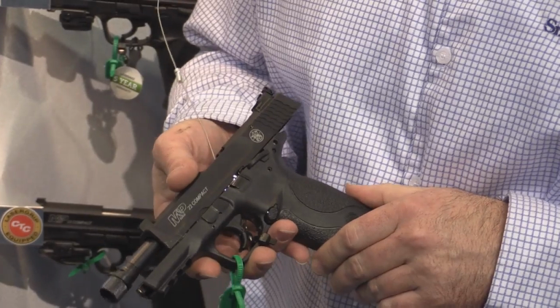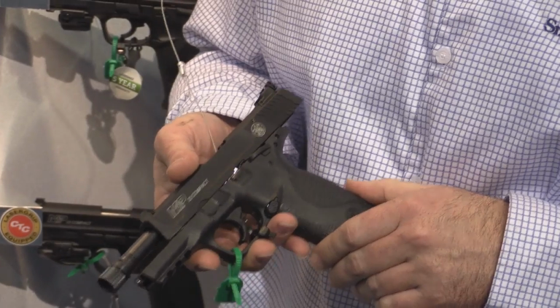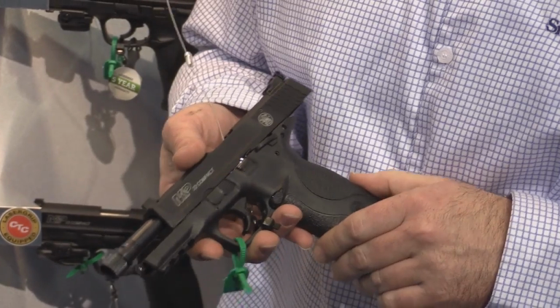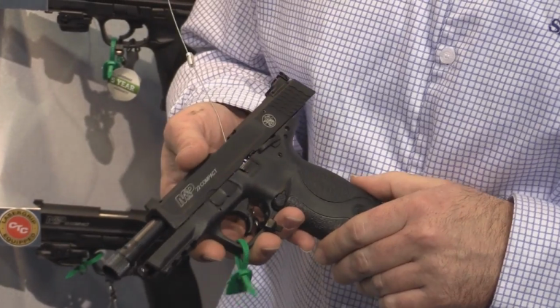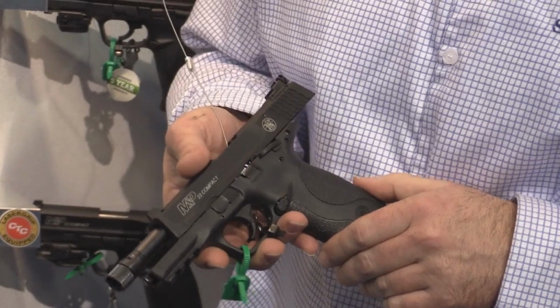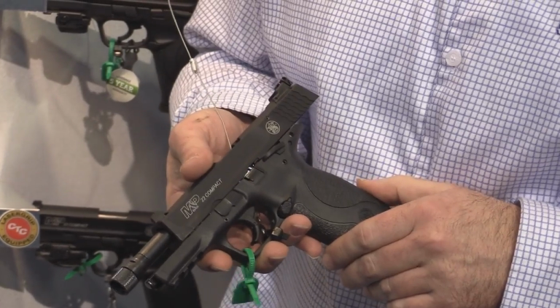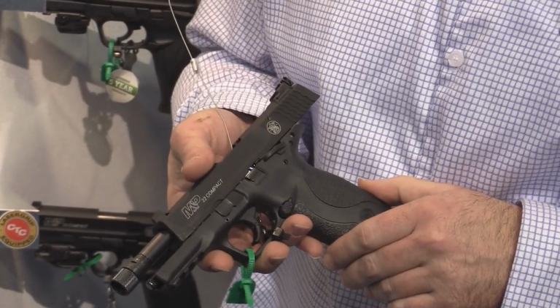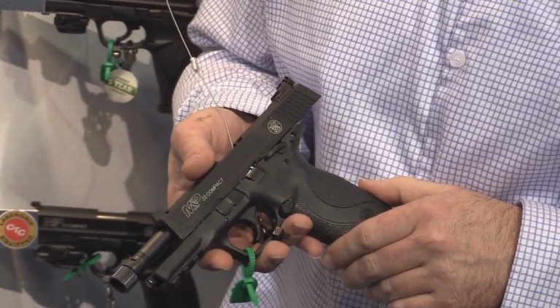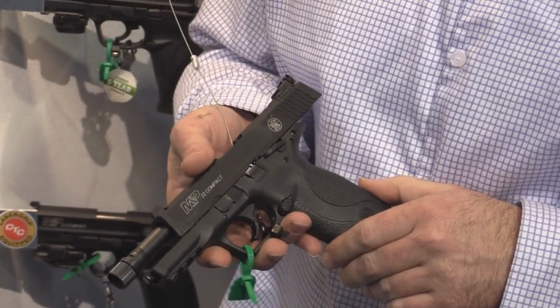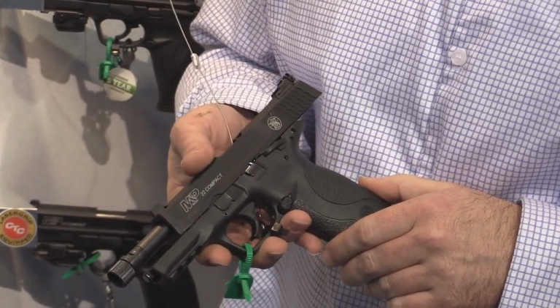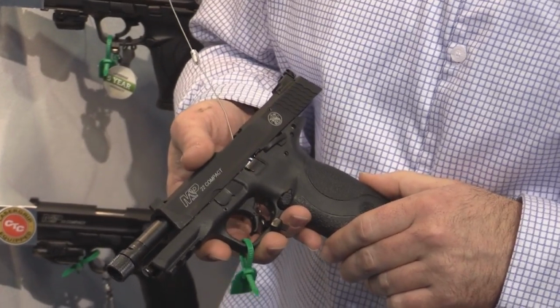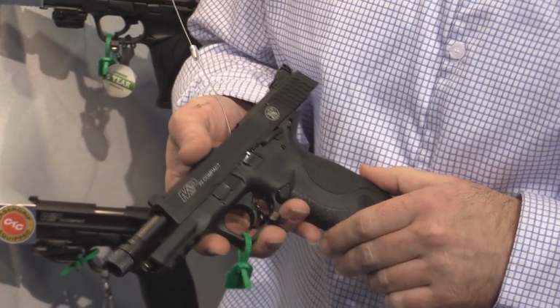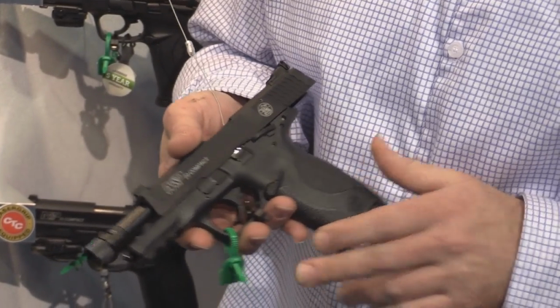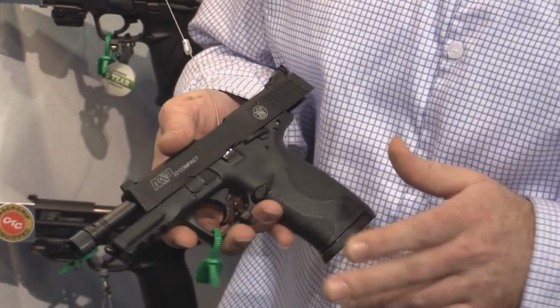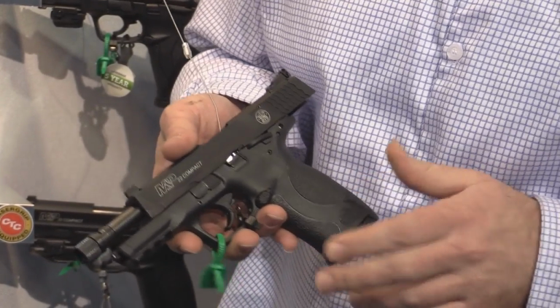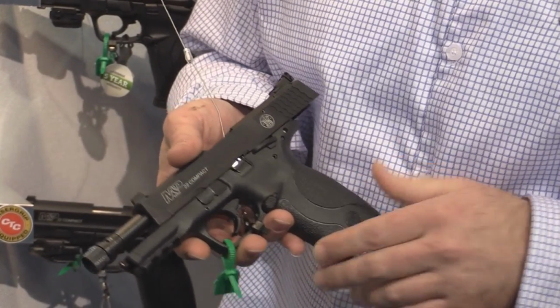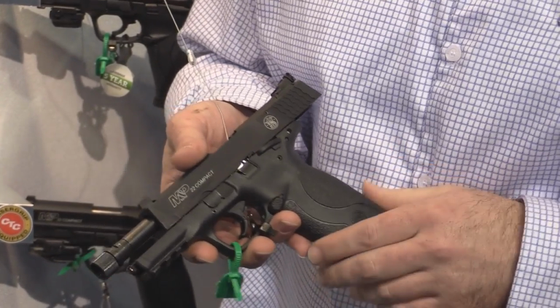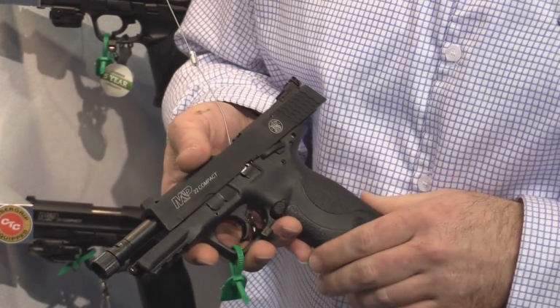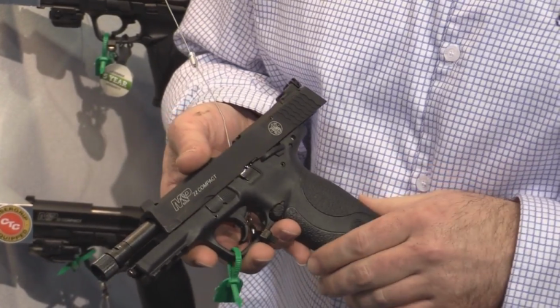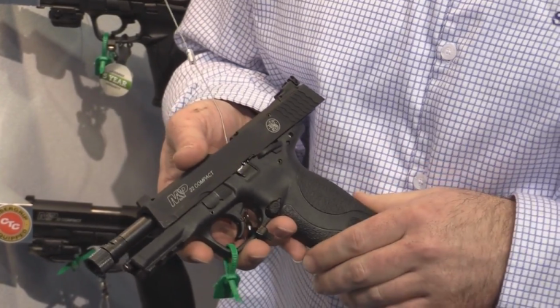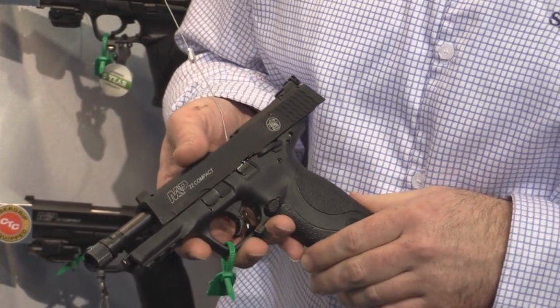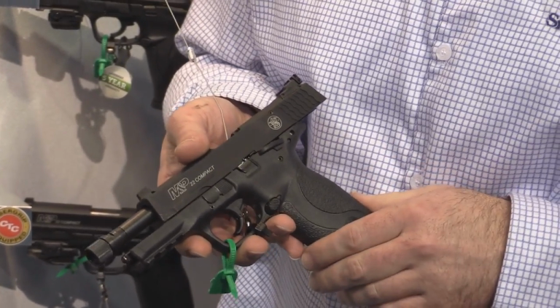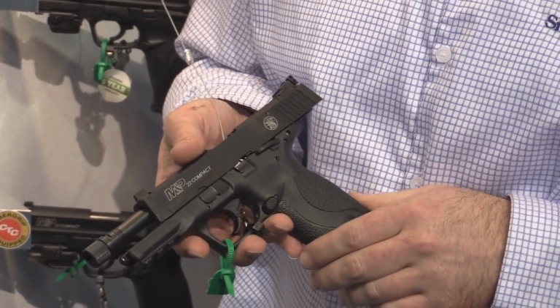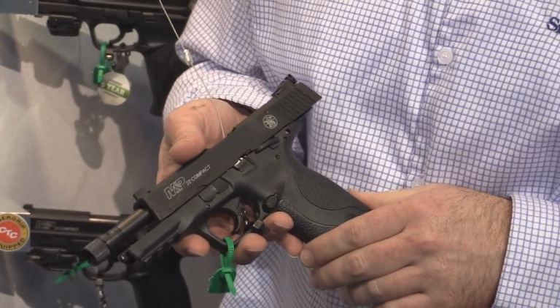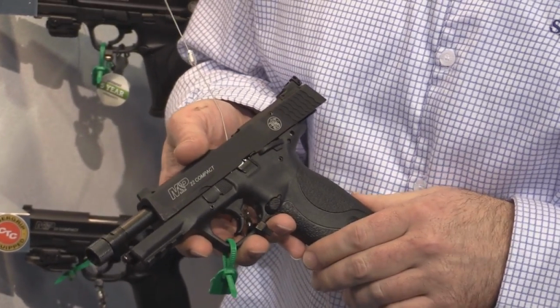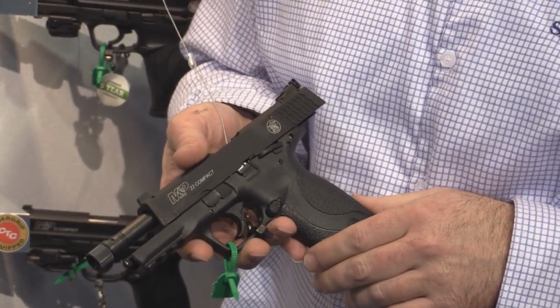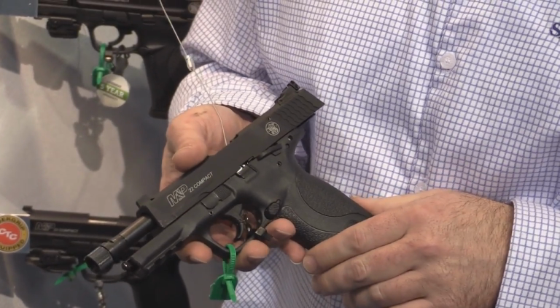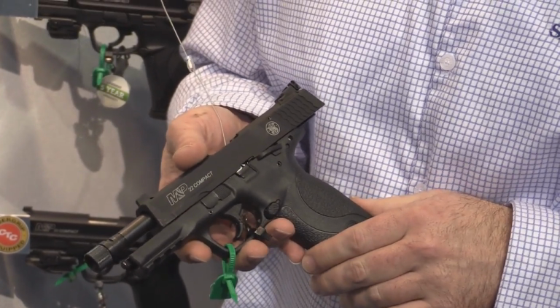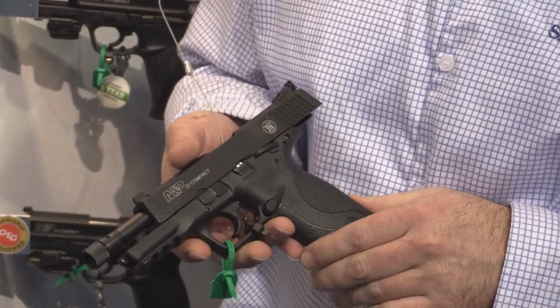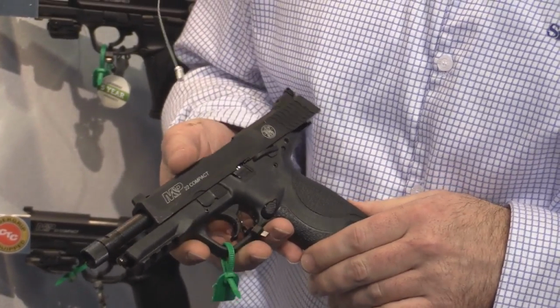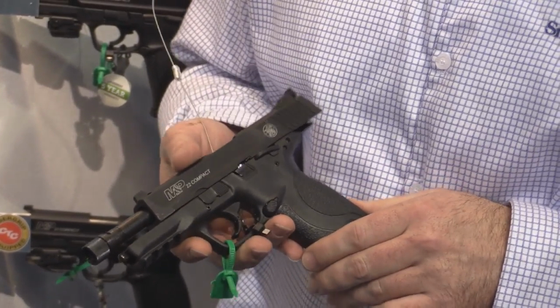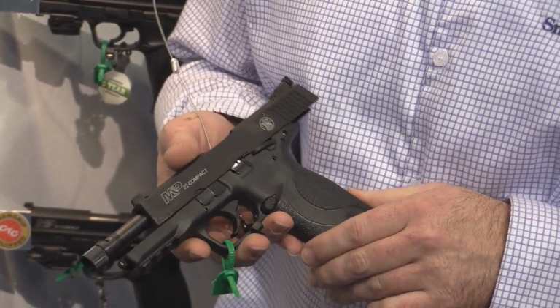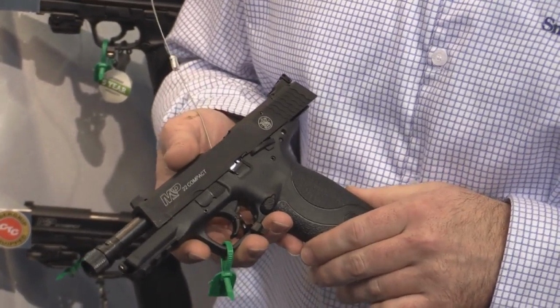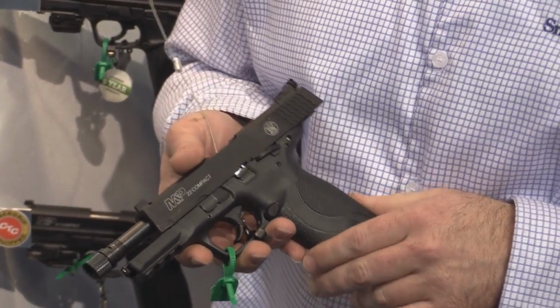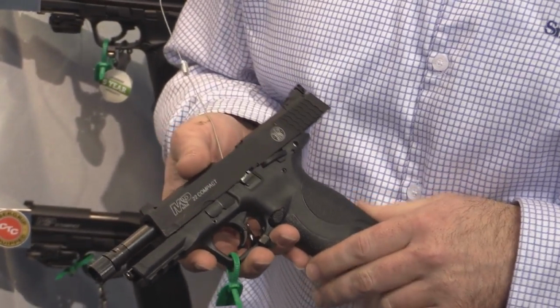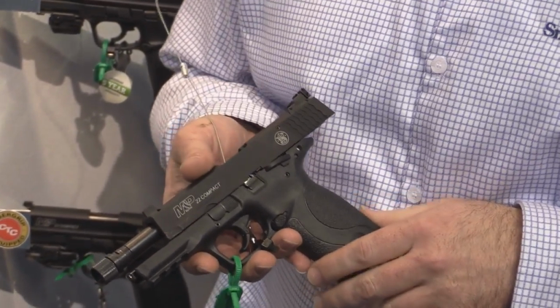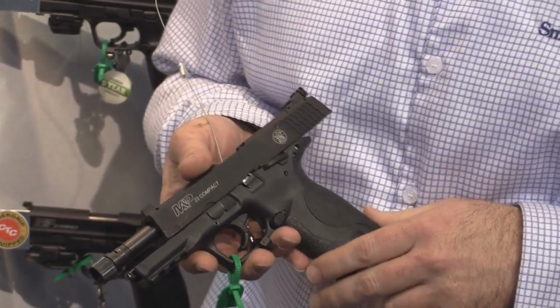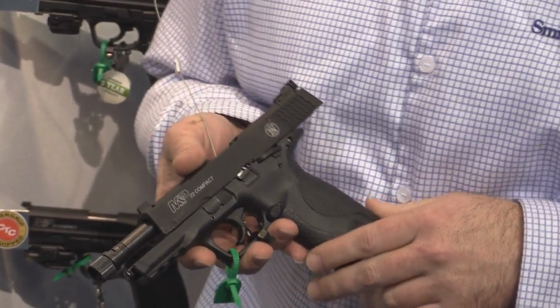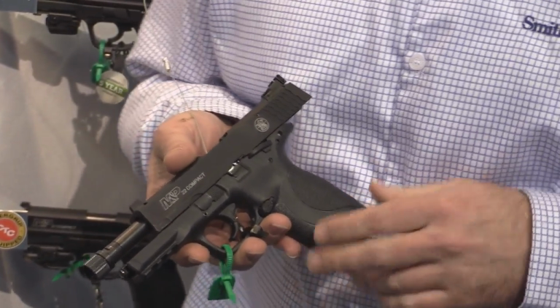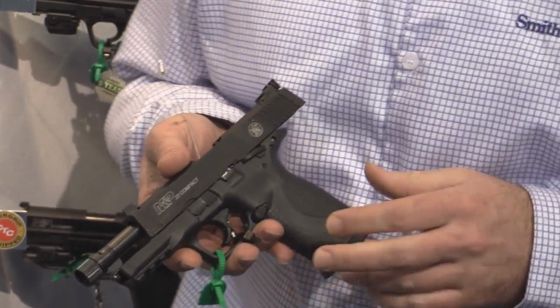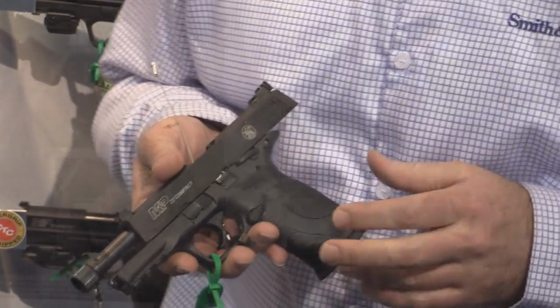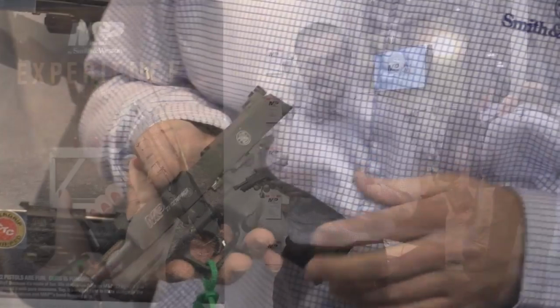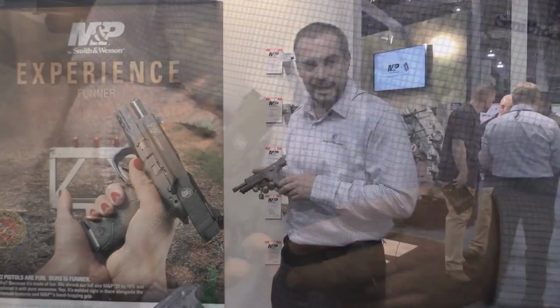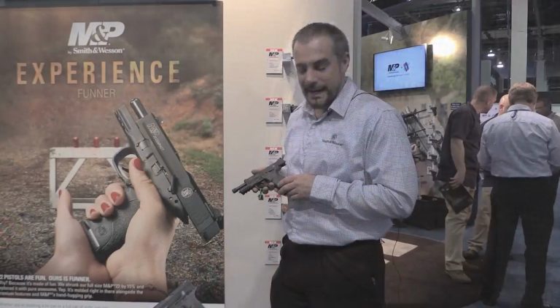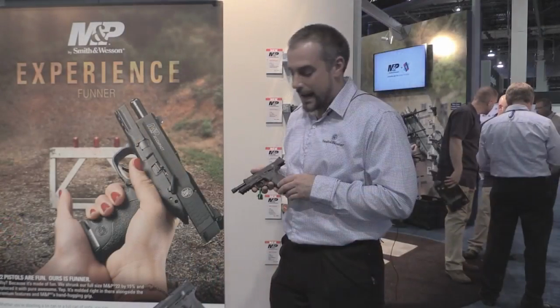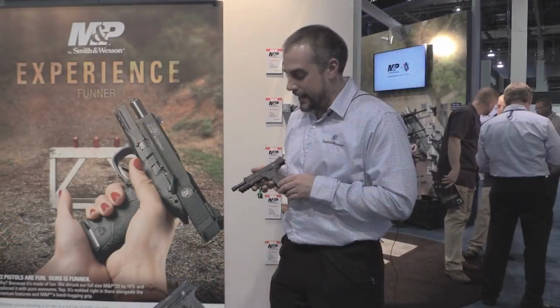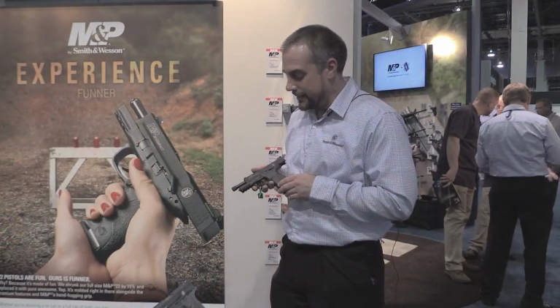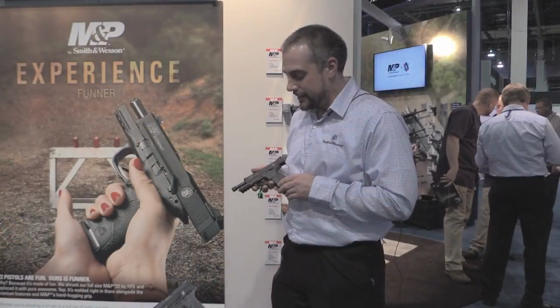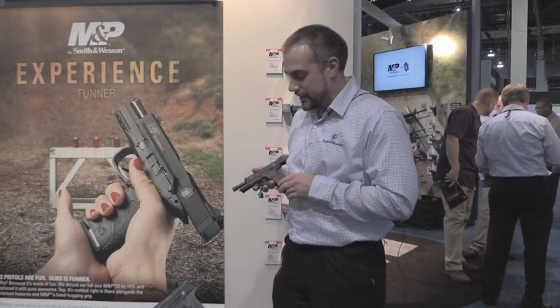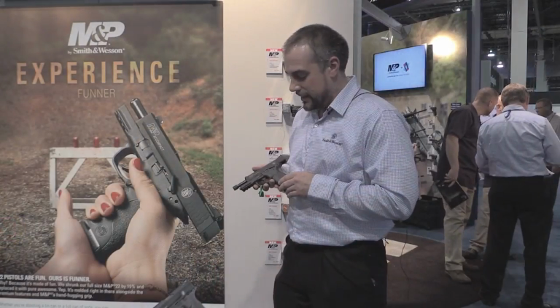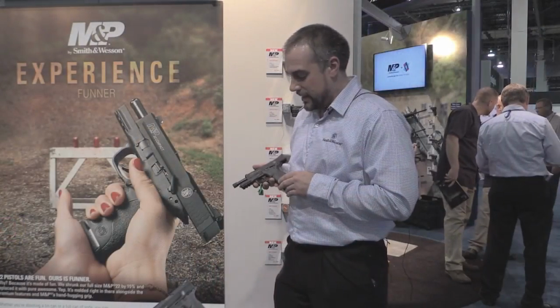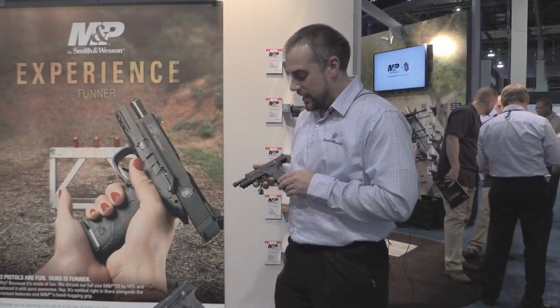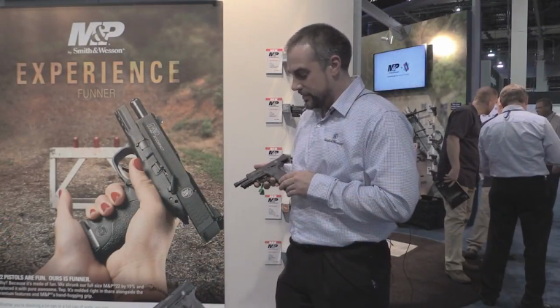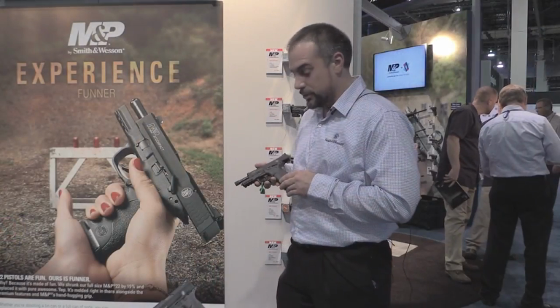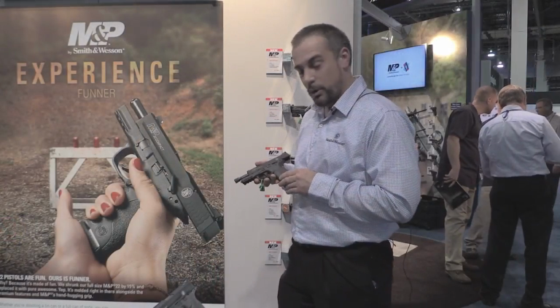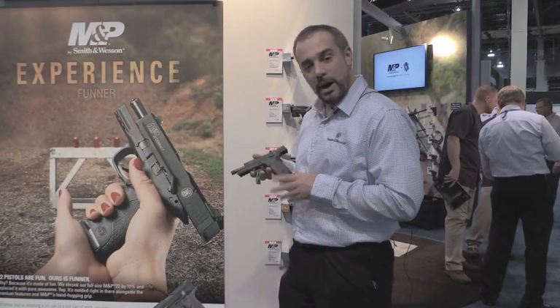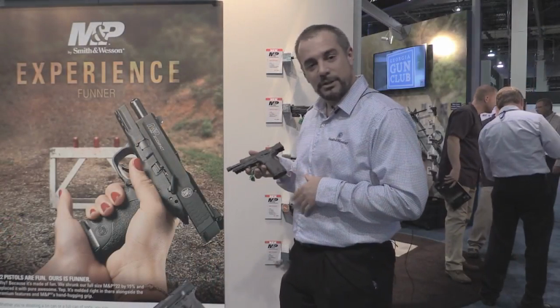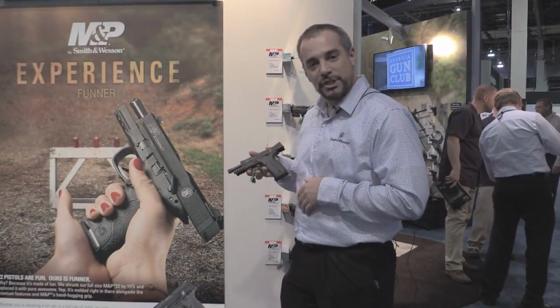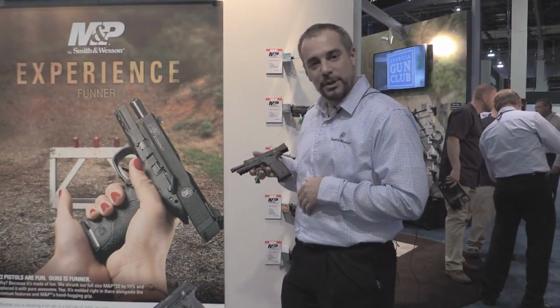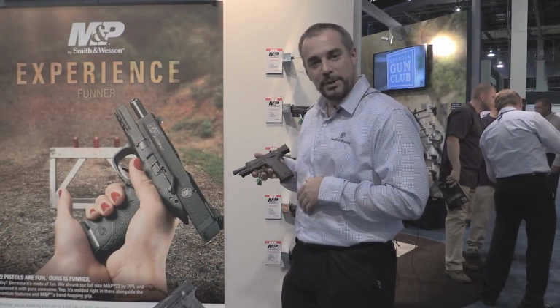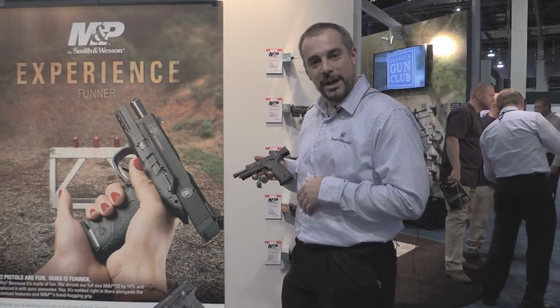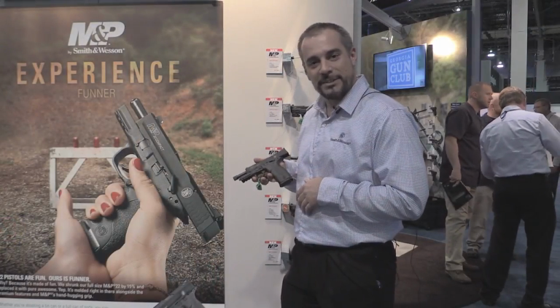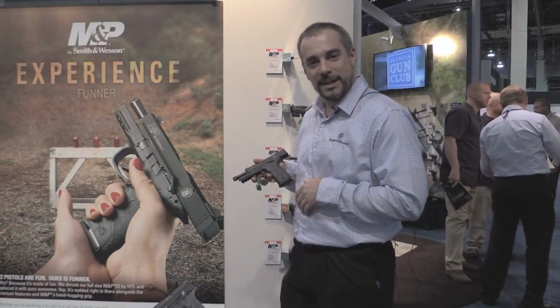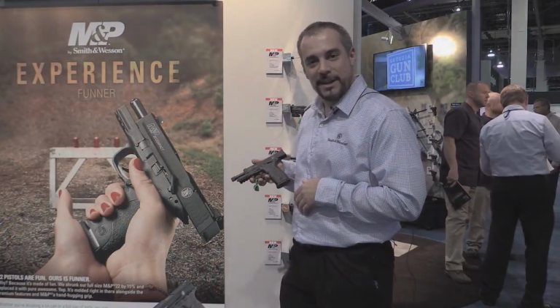Great little gun. Chews up ammo. Super reliable. MSRP is around $389. So go out and check one out today.